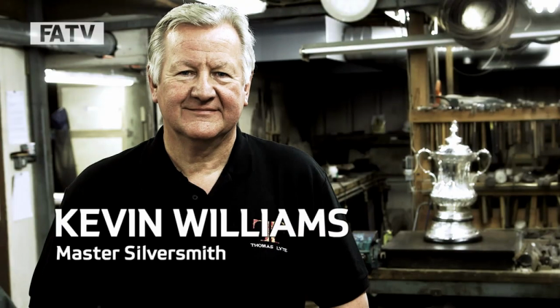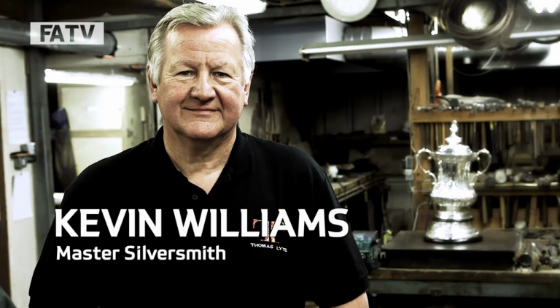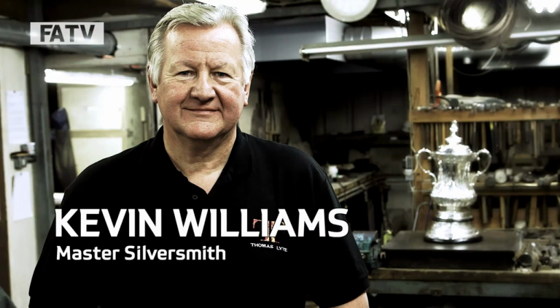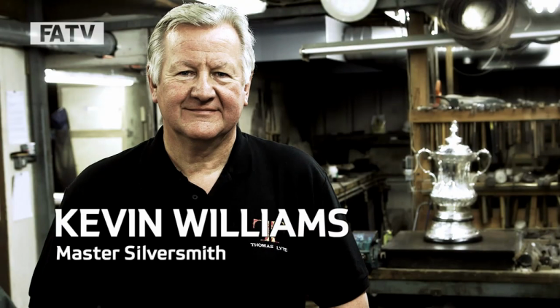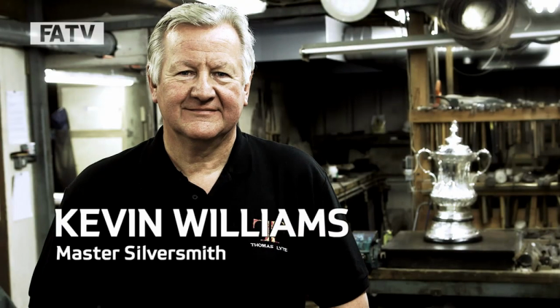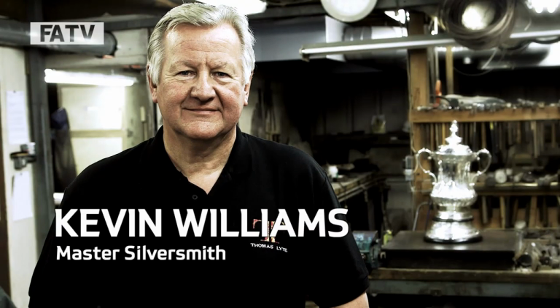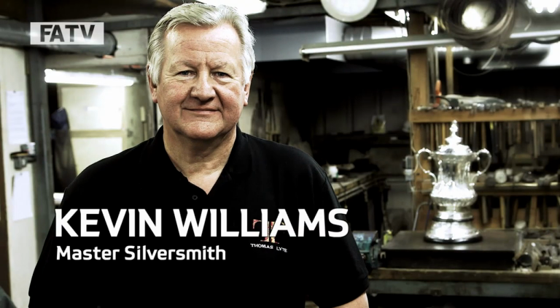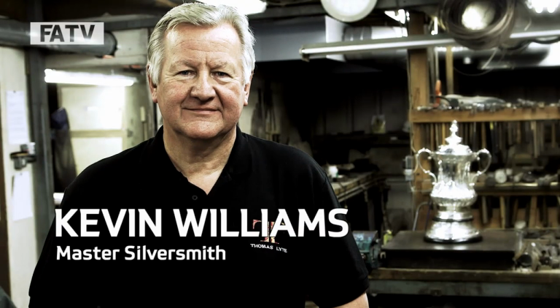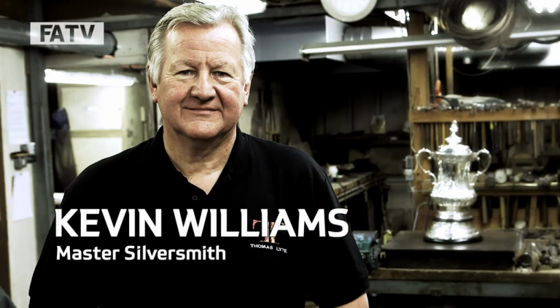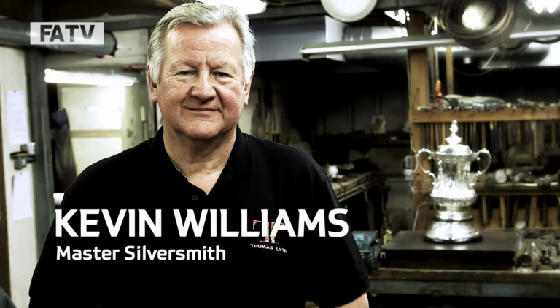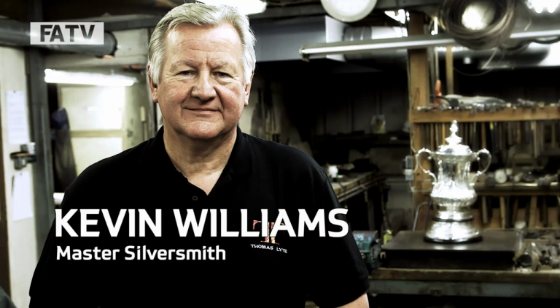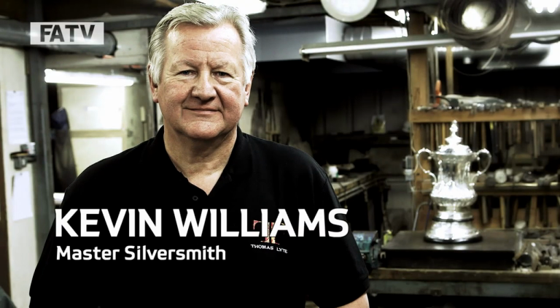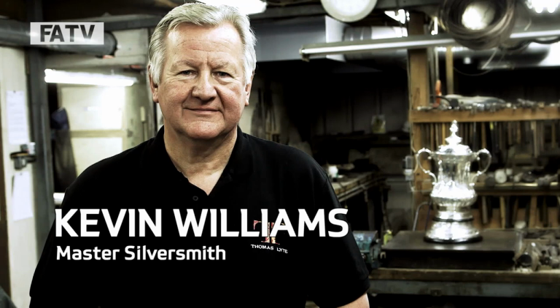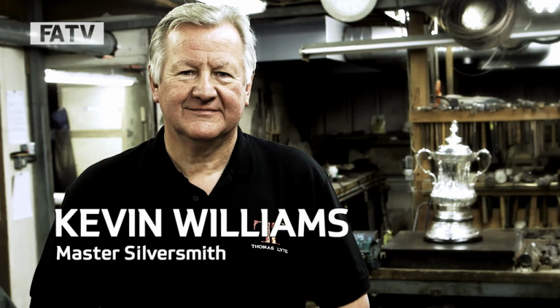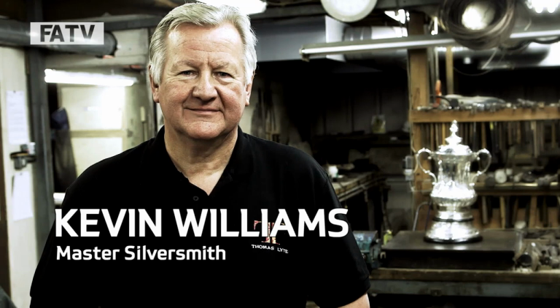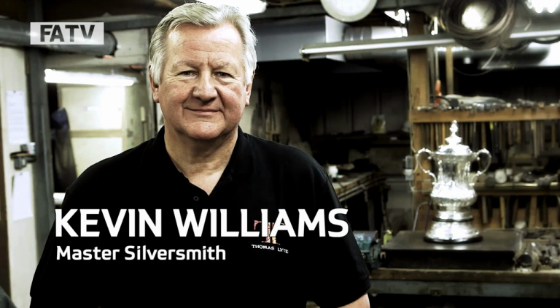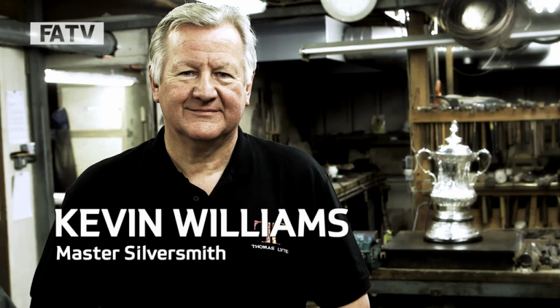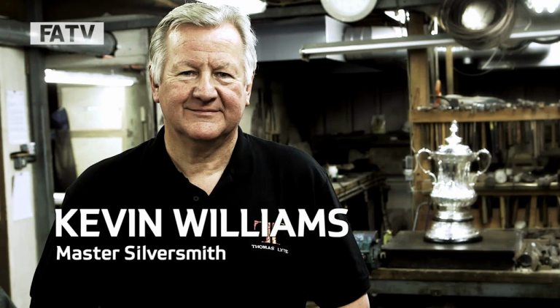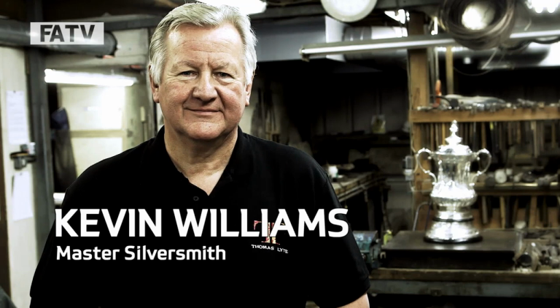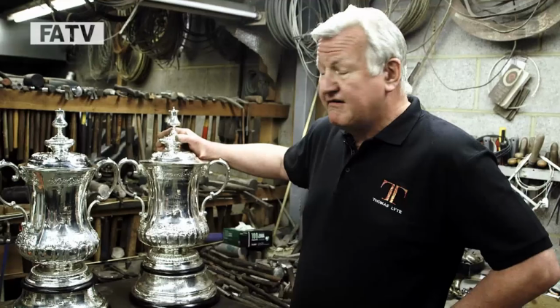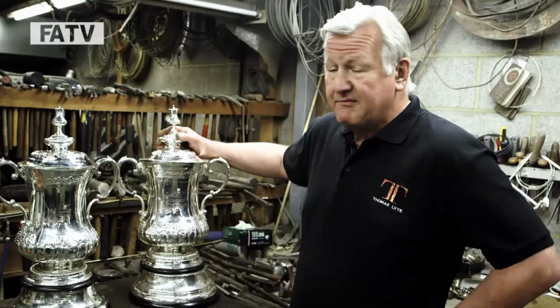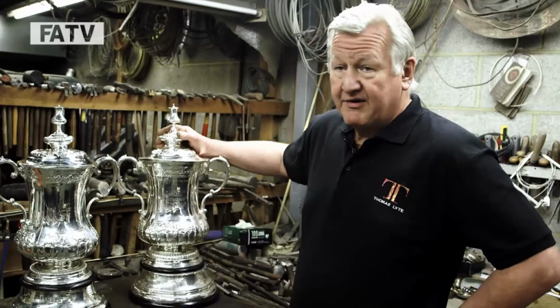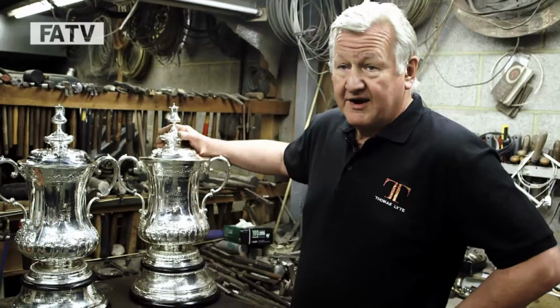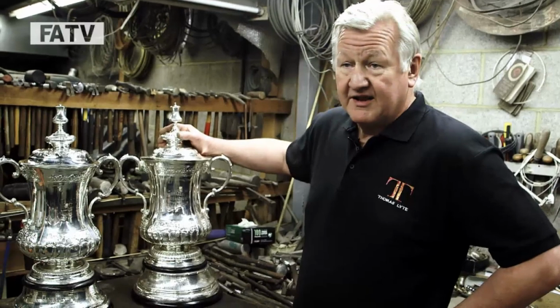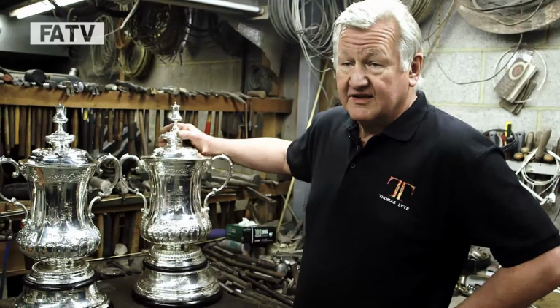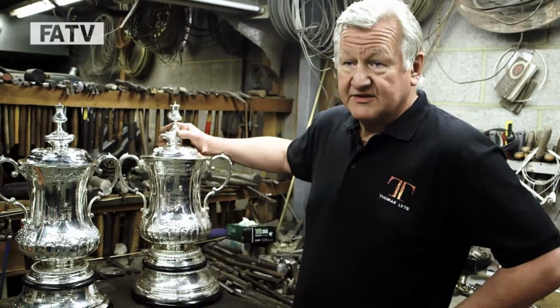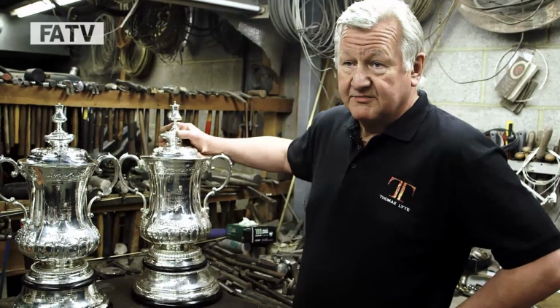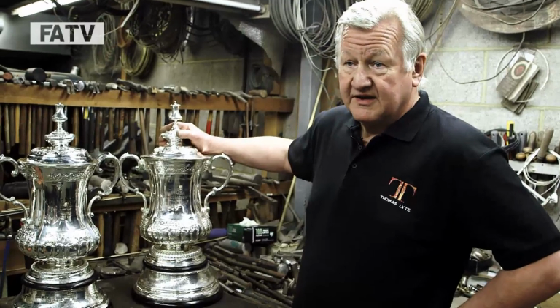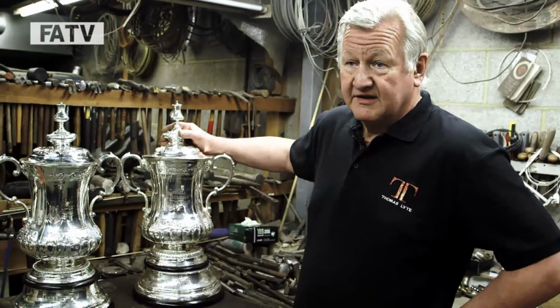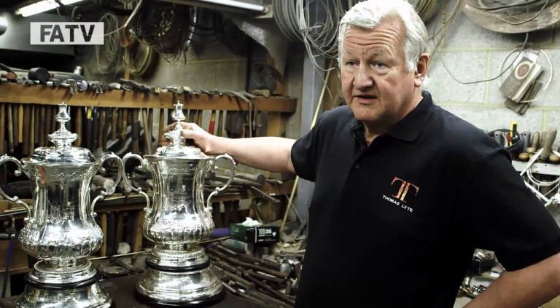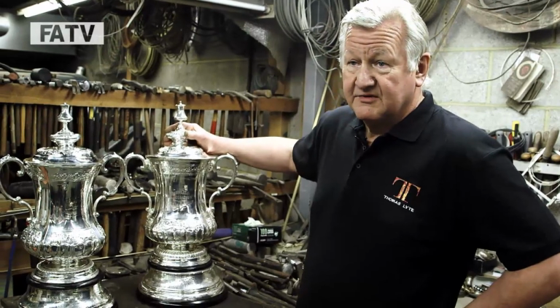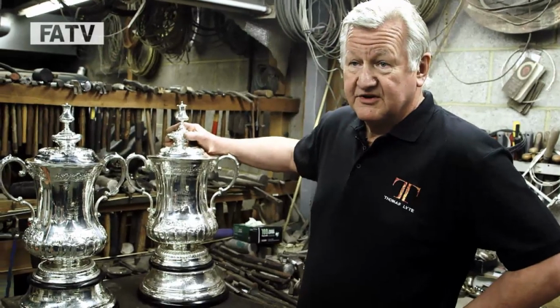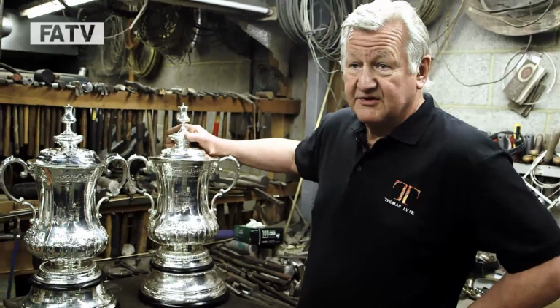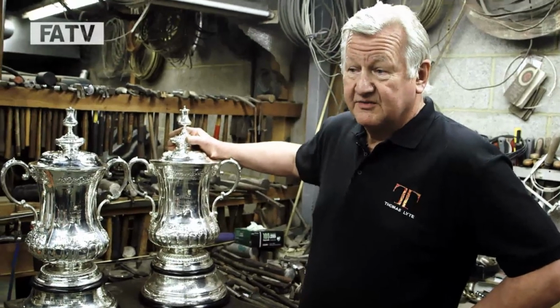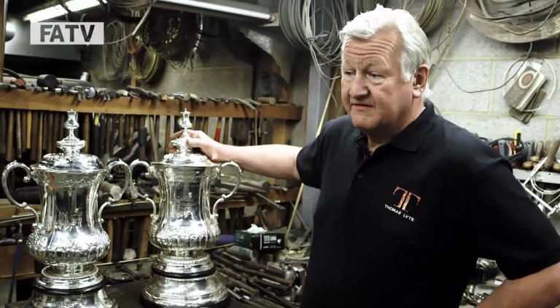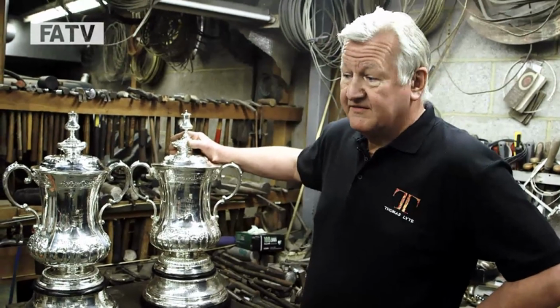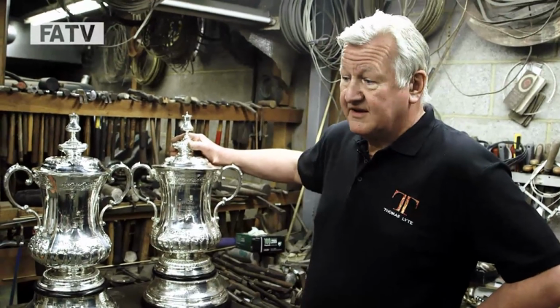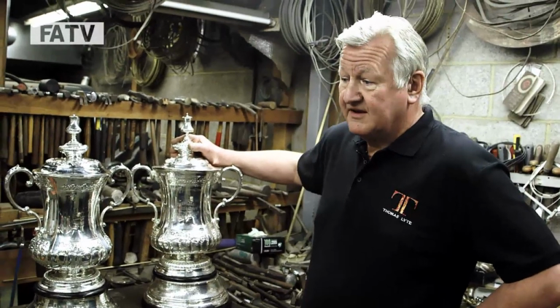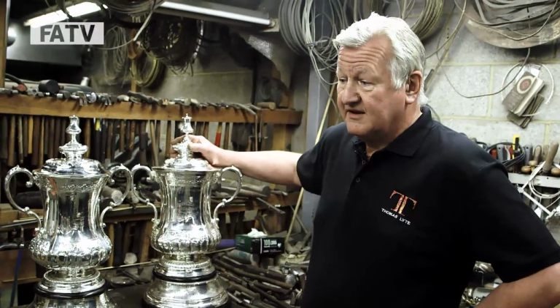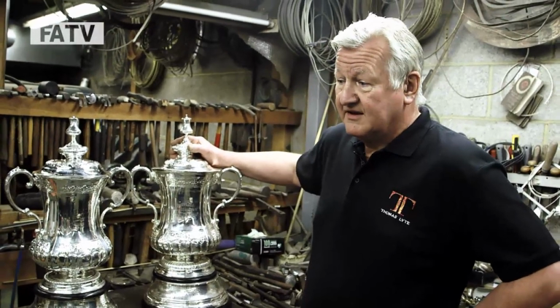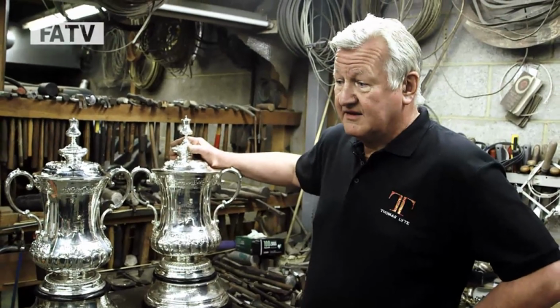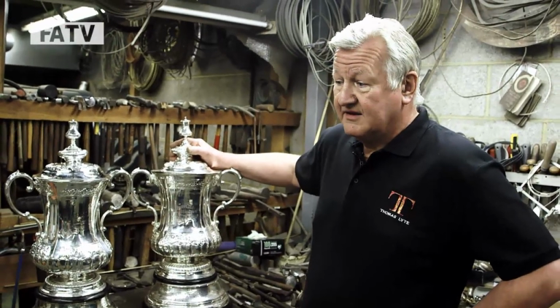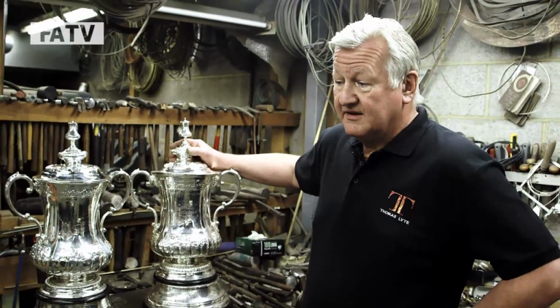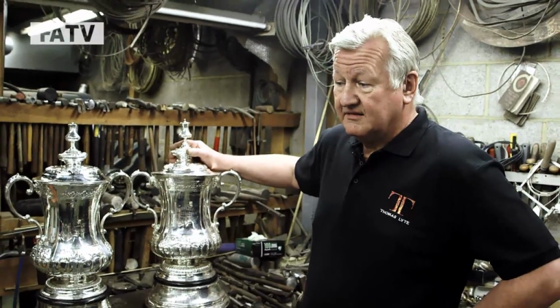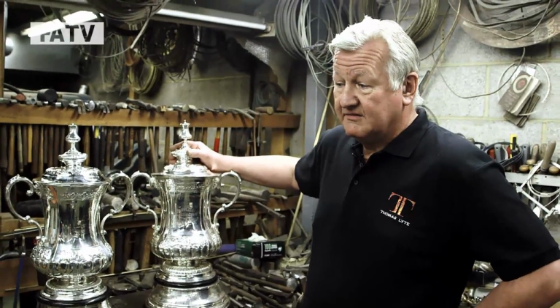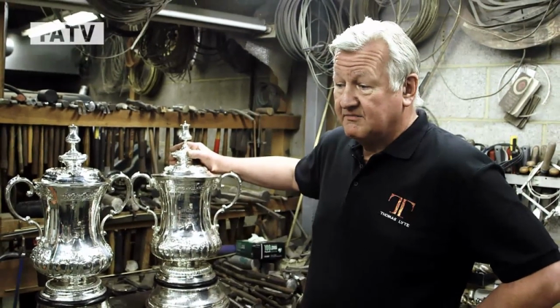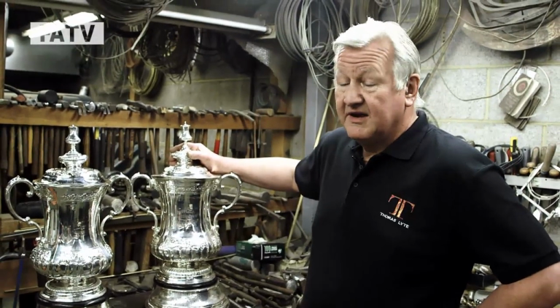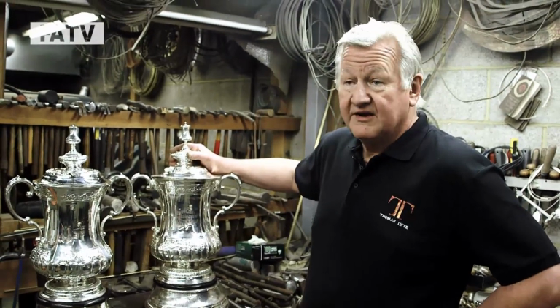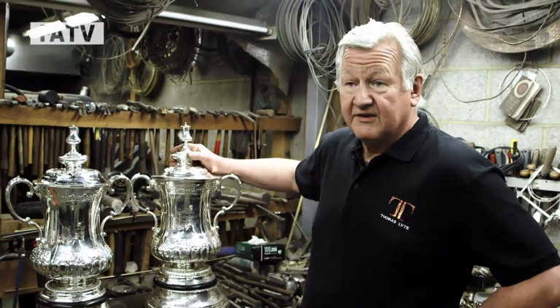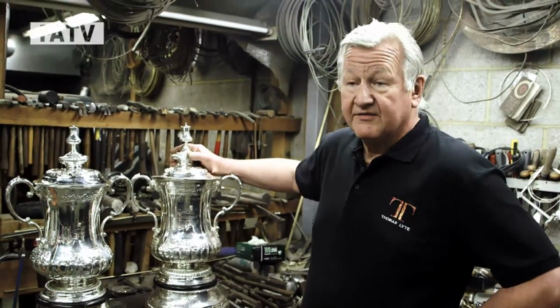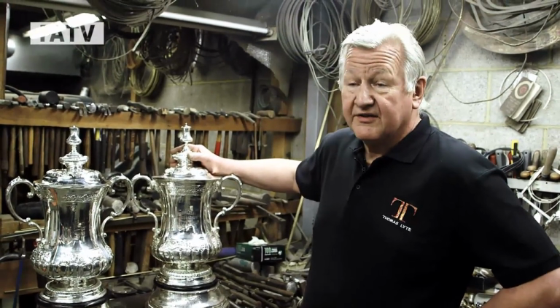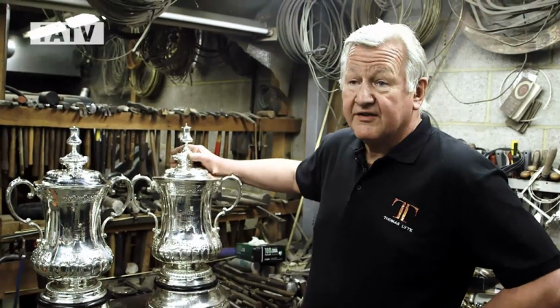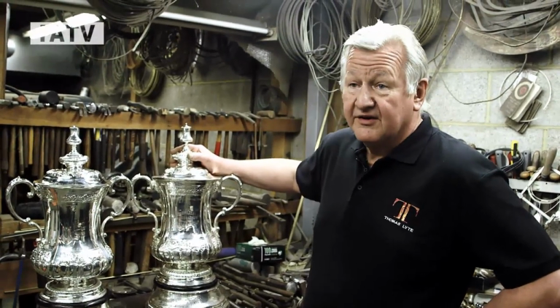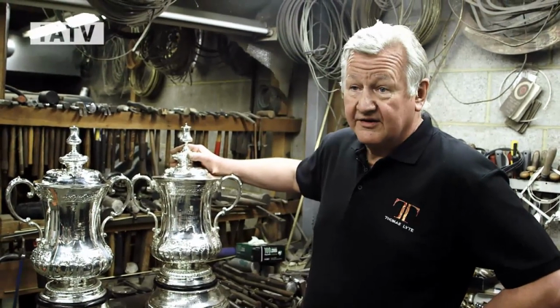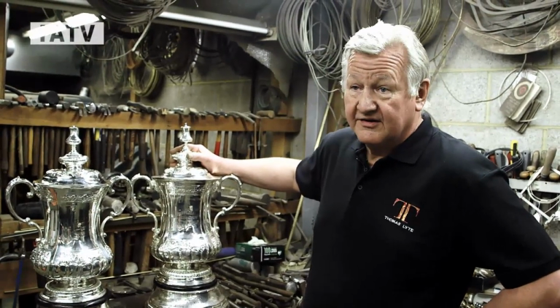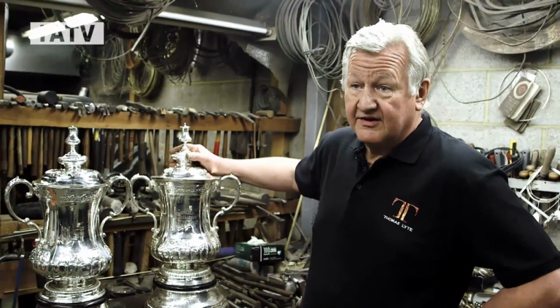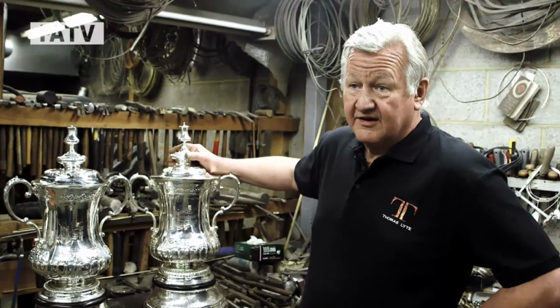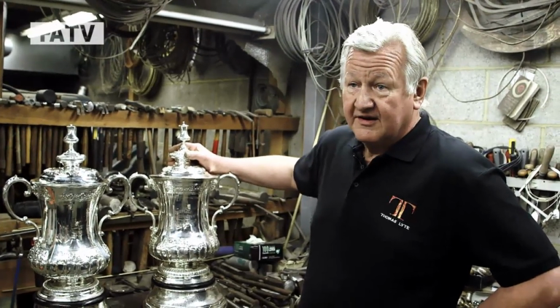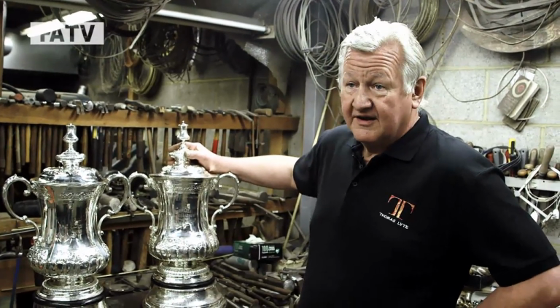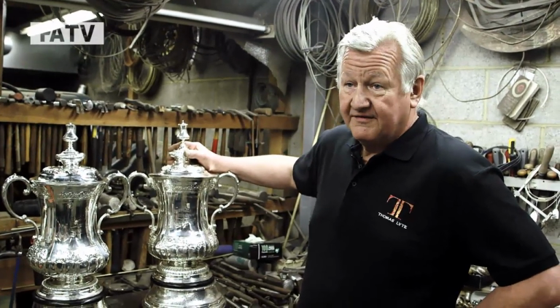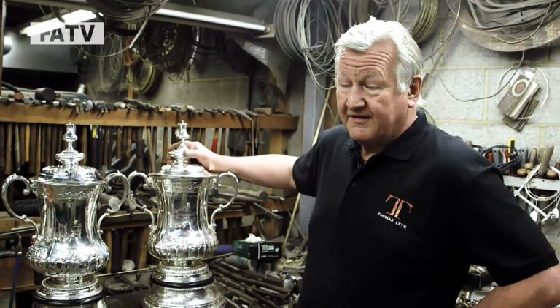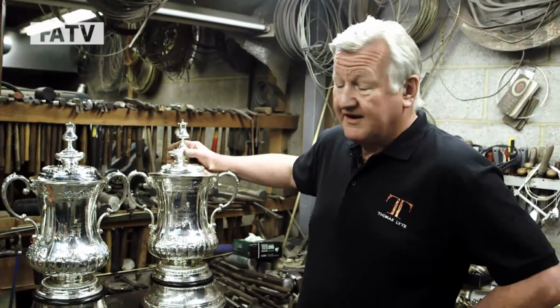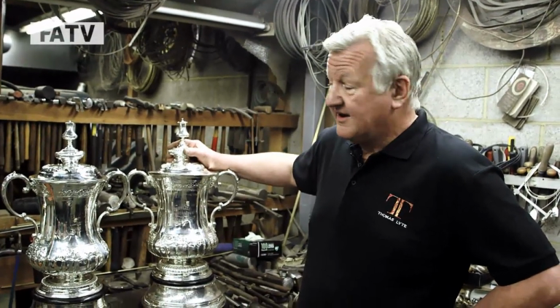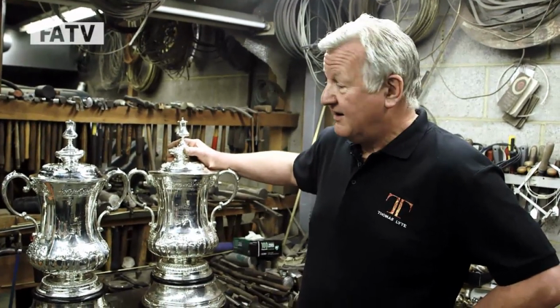Welcome to Thomas Light Workshop. We're very proud here to be commissioned with the making of the third FA Cup.